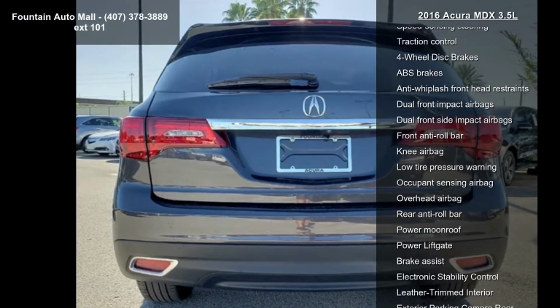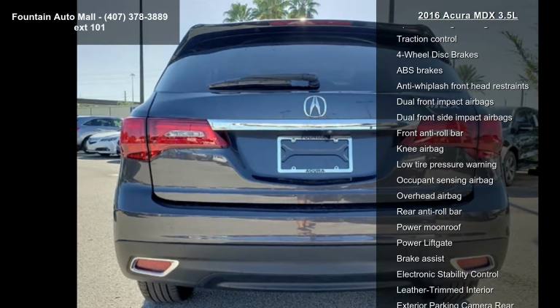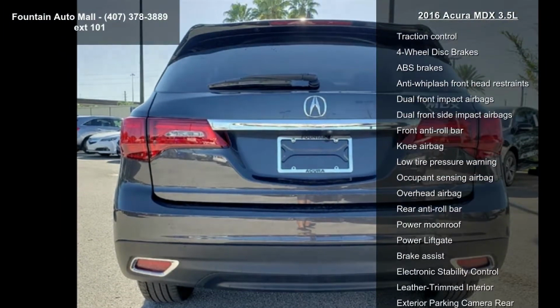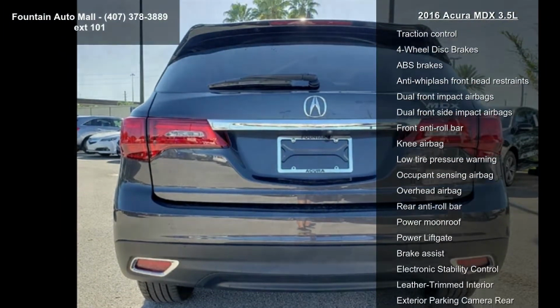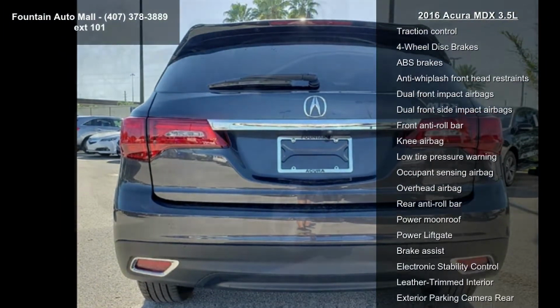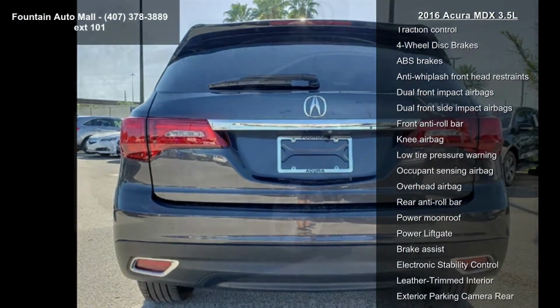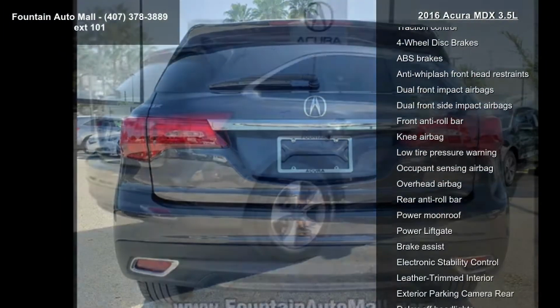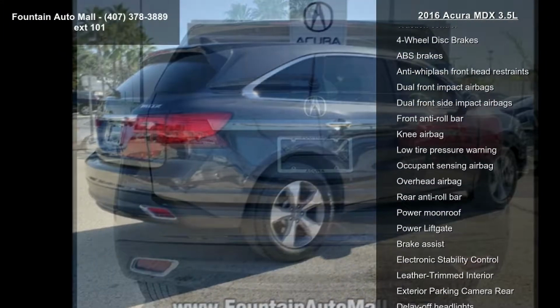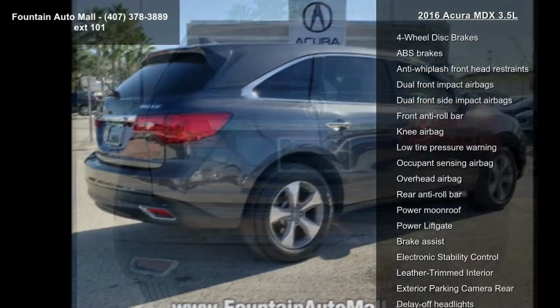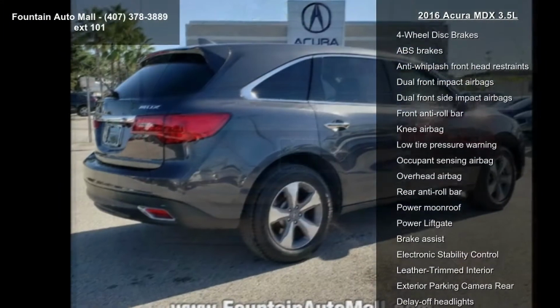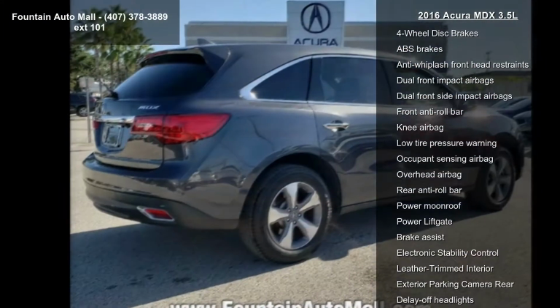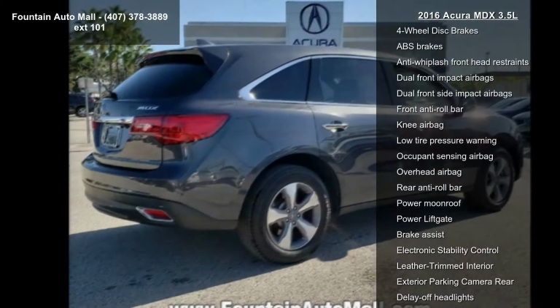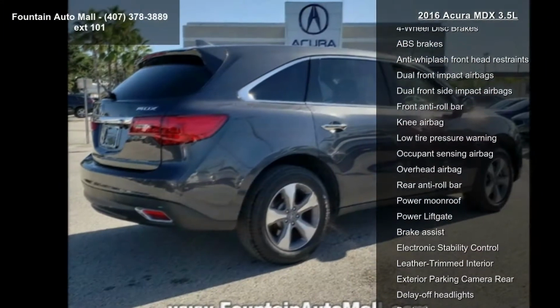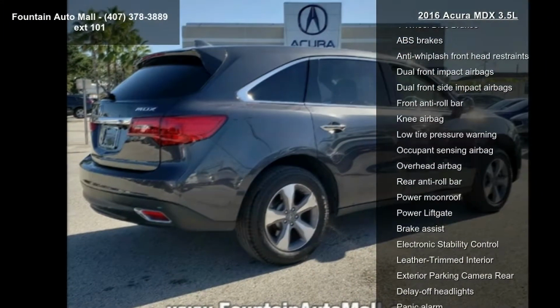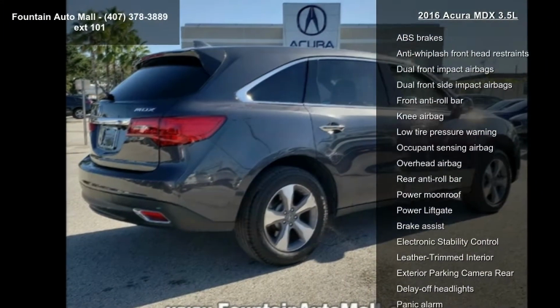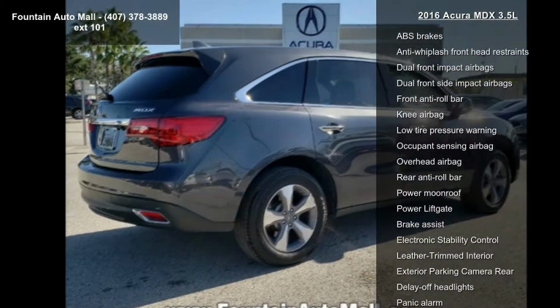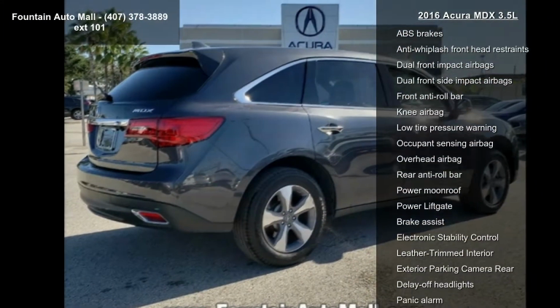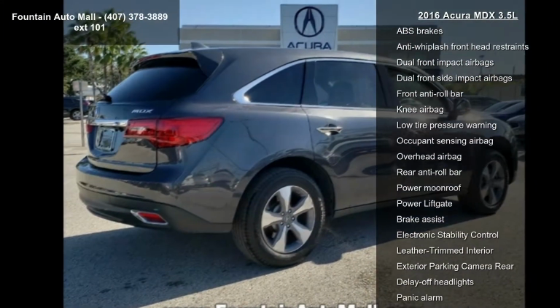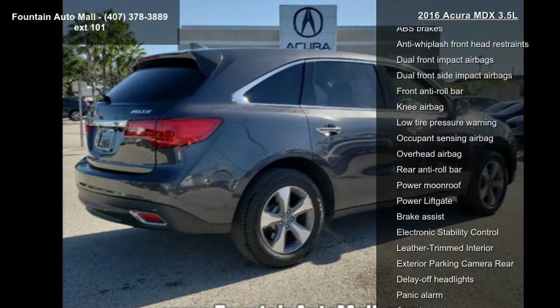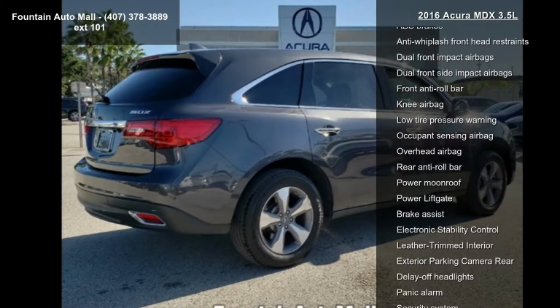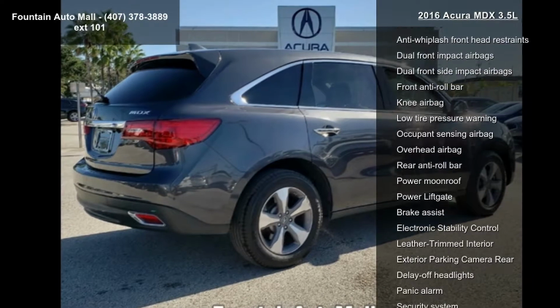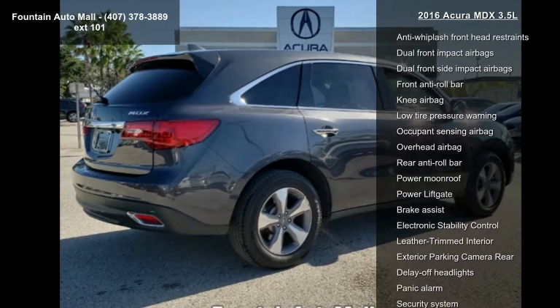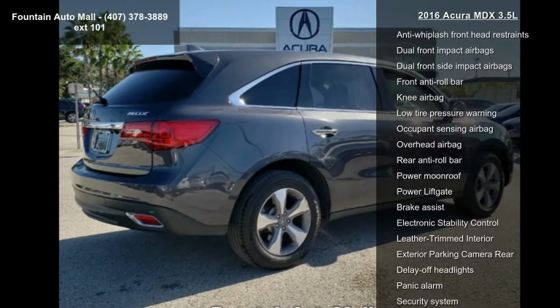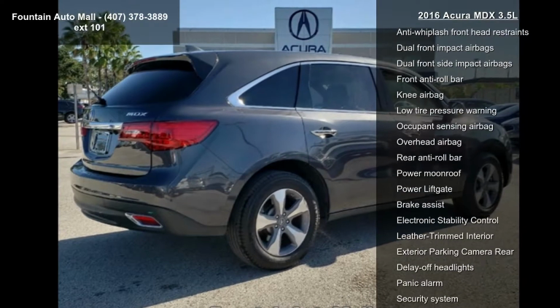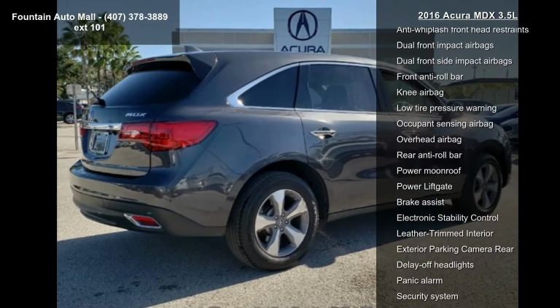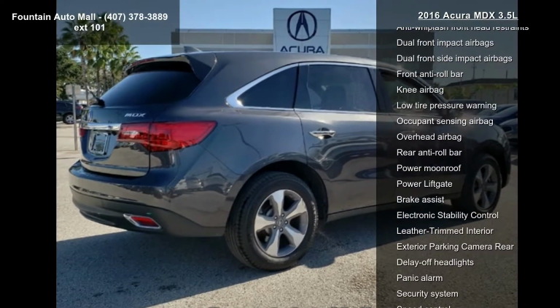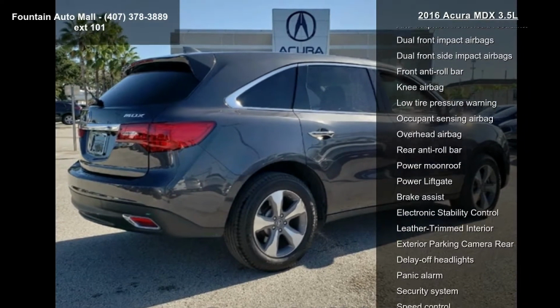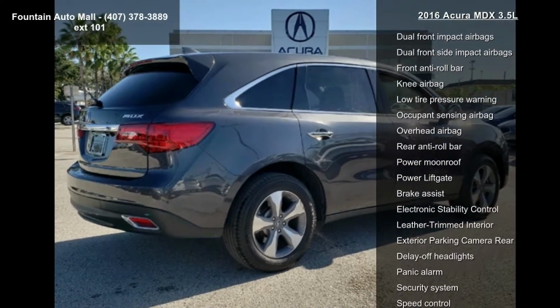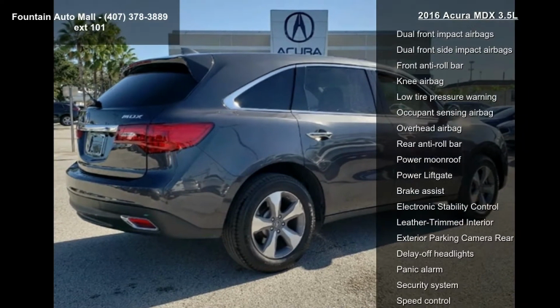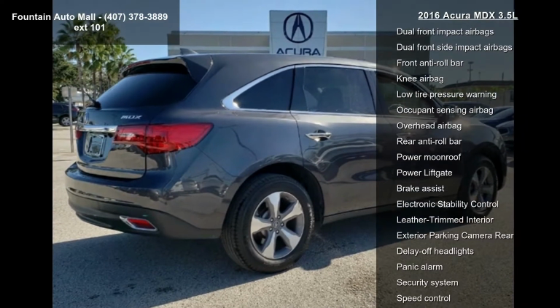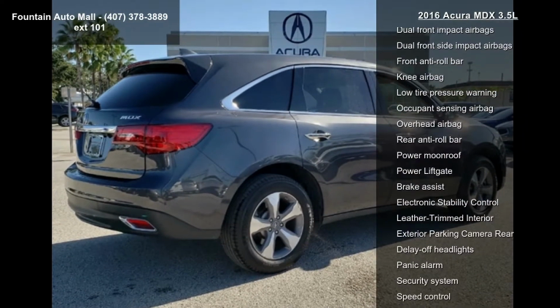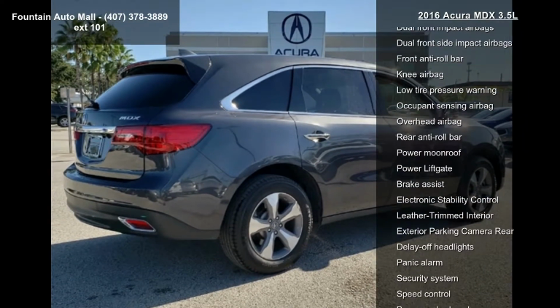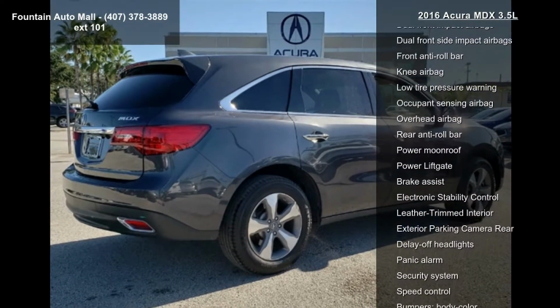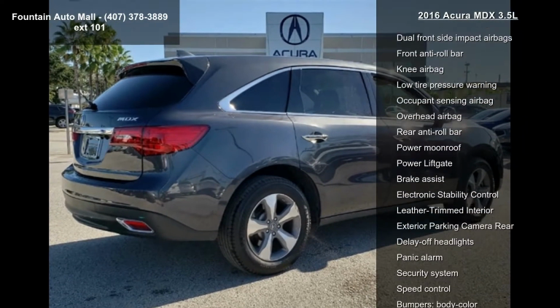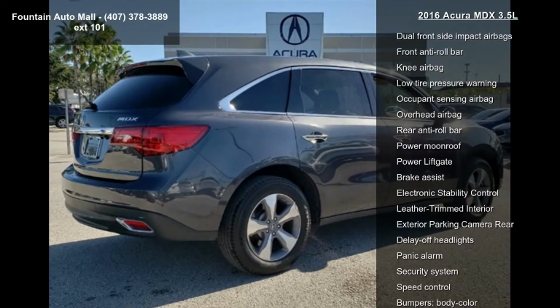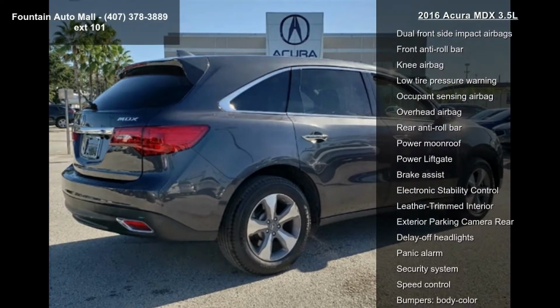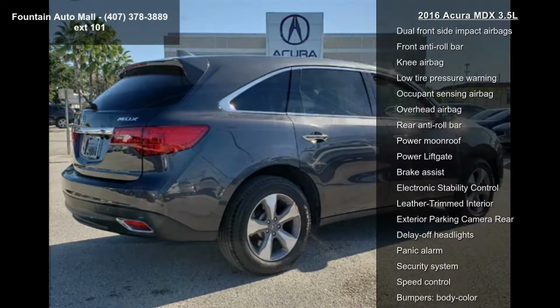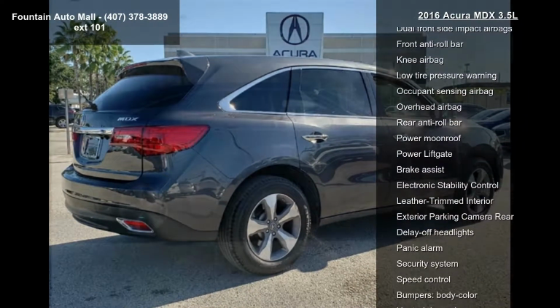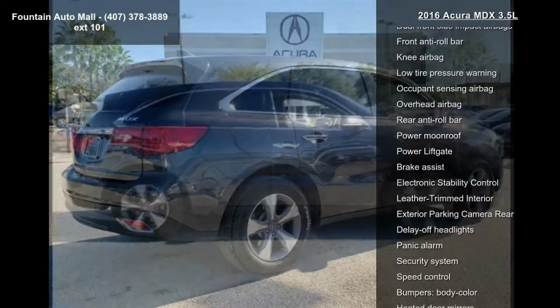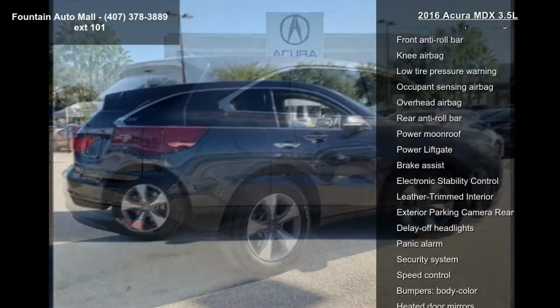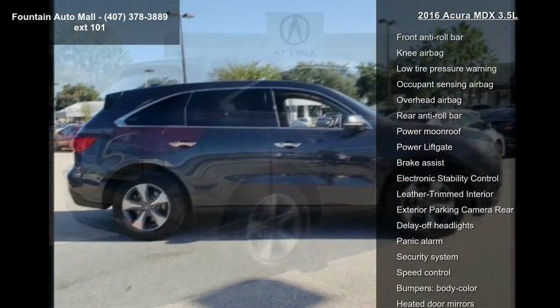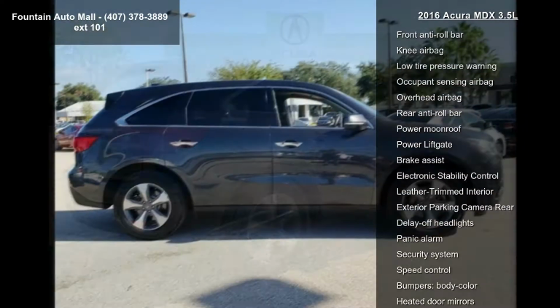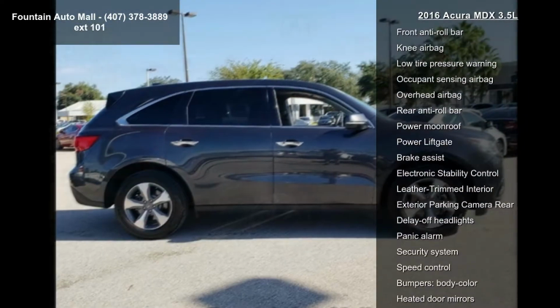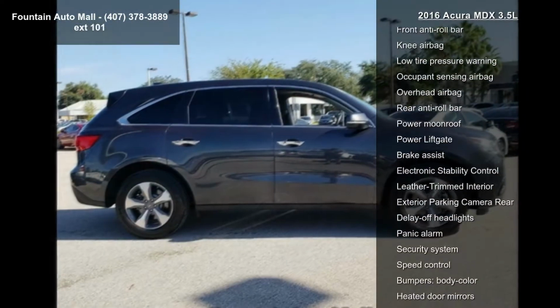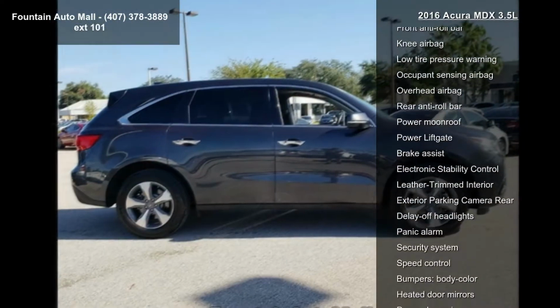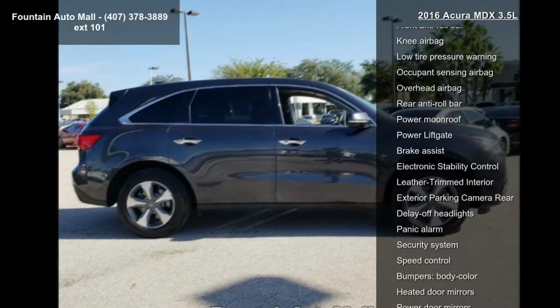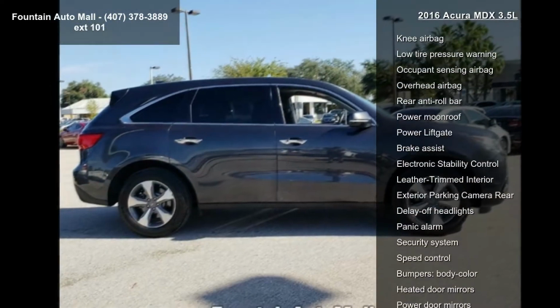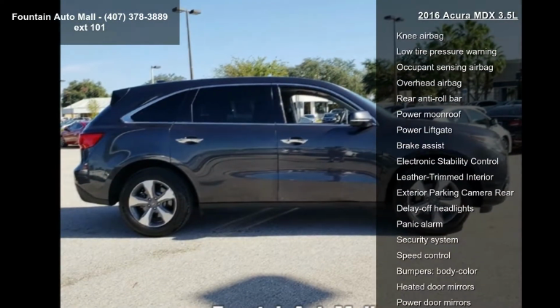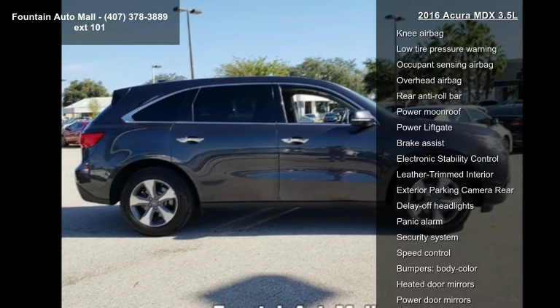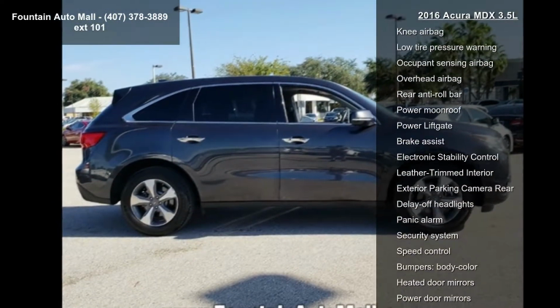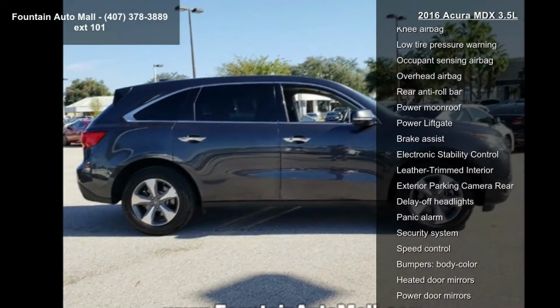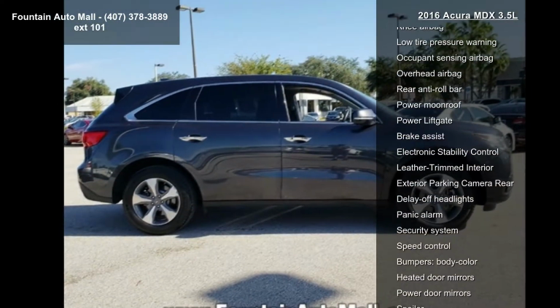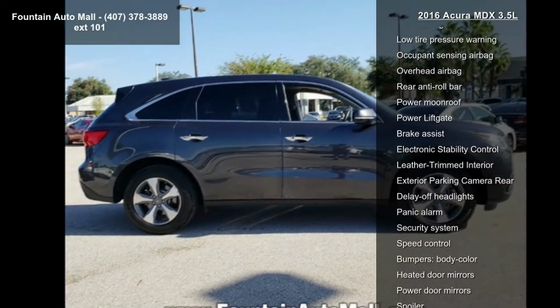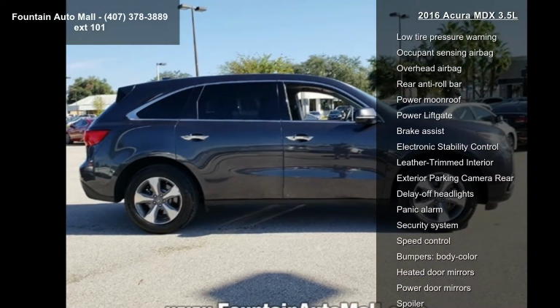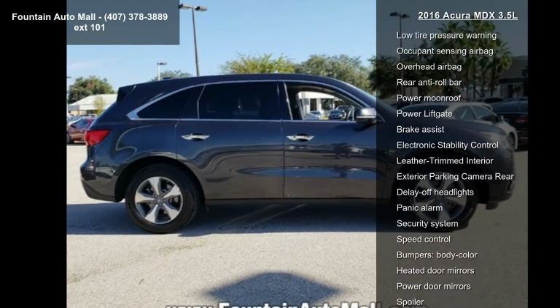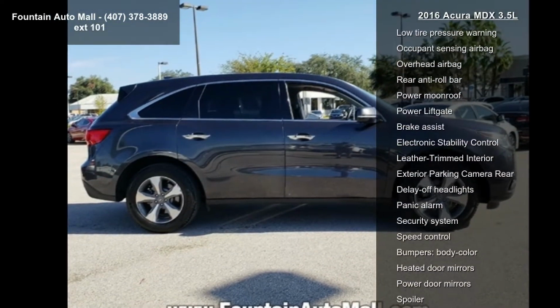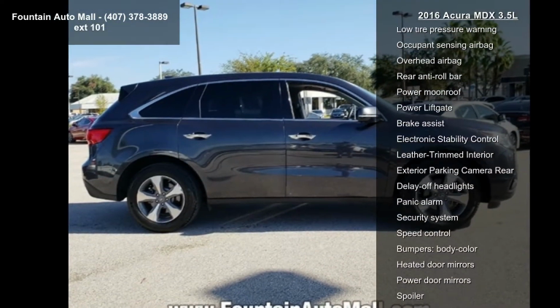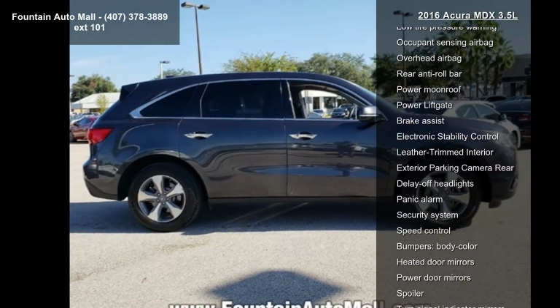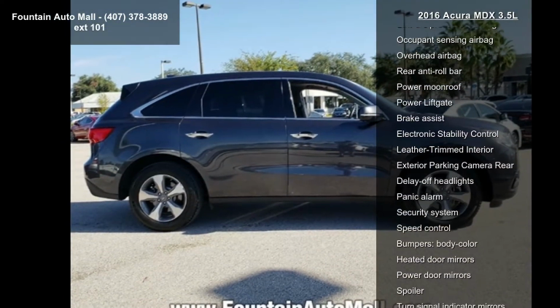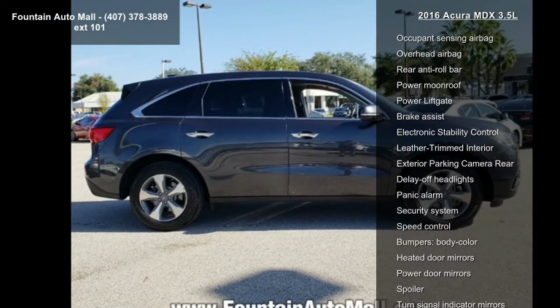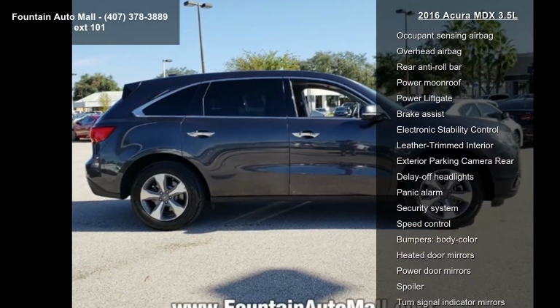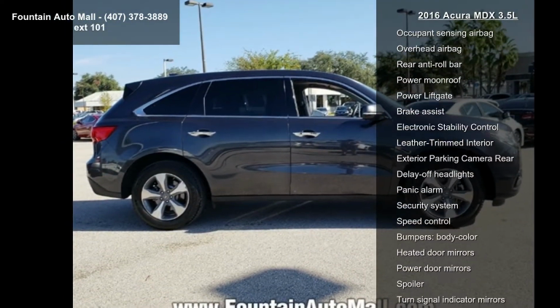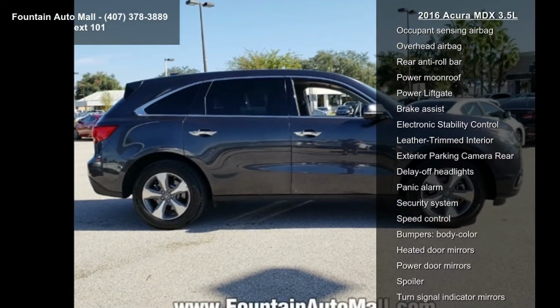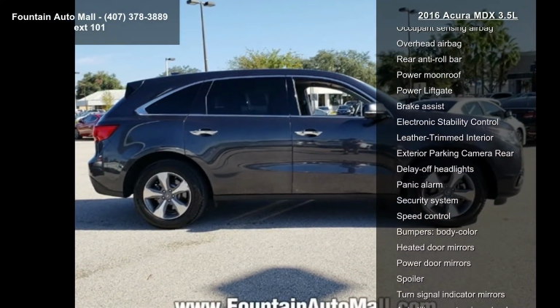delivers a low odometer reading. Let us put you in the driver's seat today. Call or click to schedule a test drive.